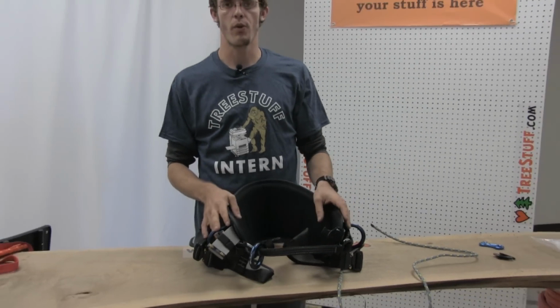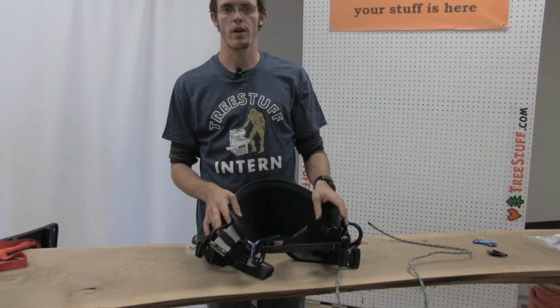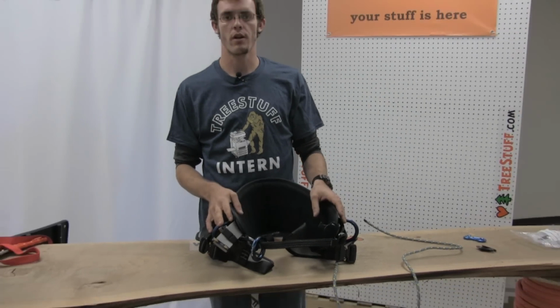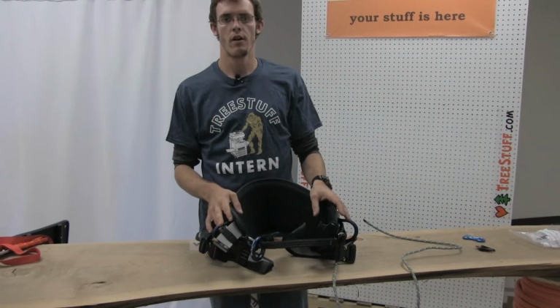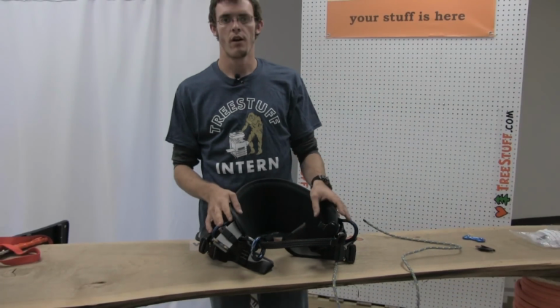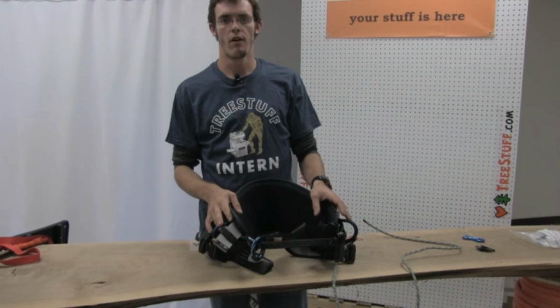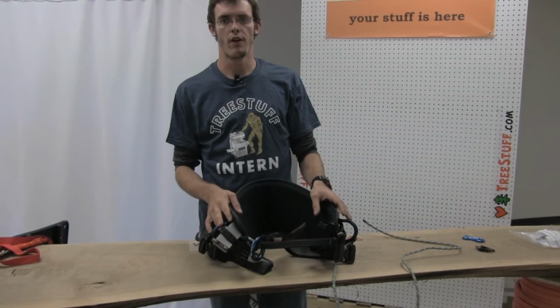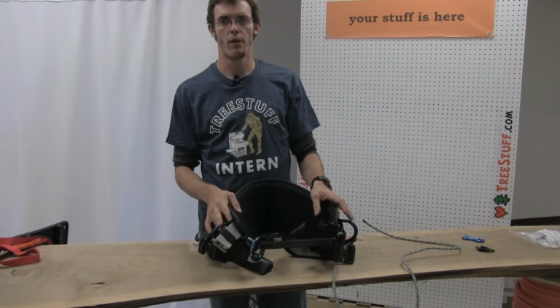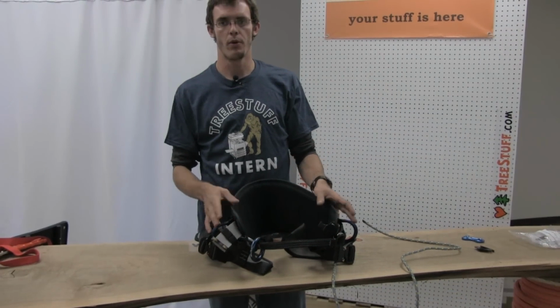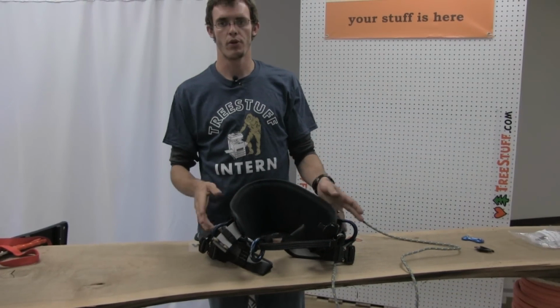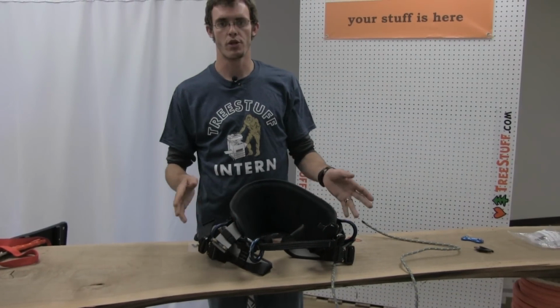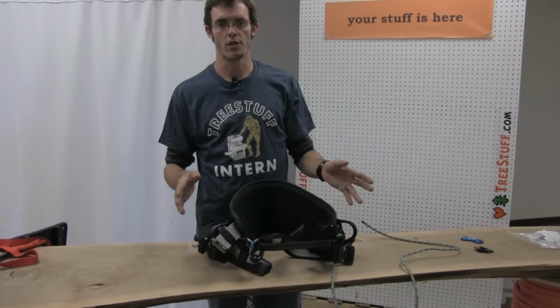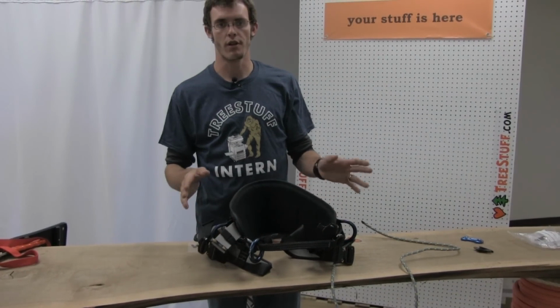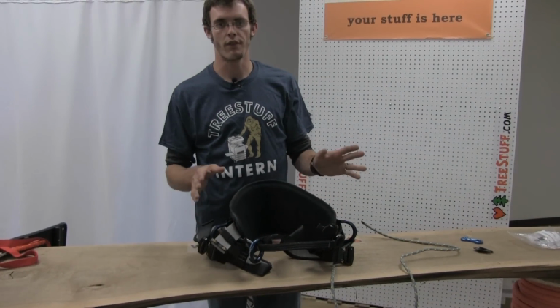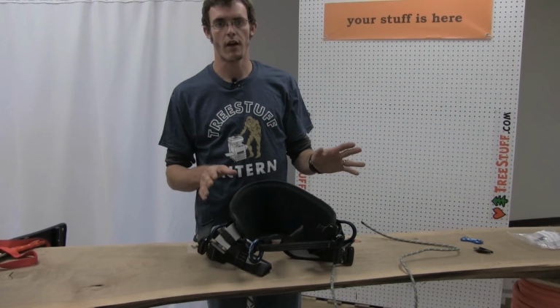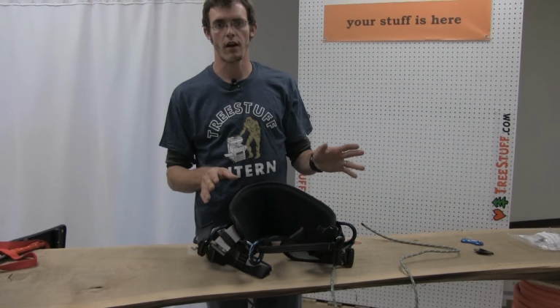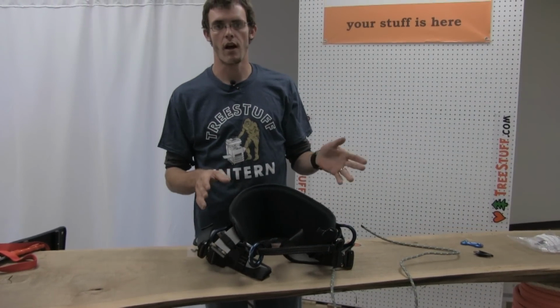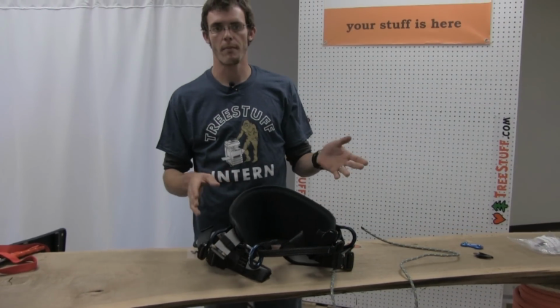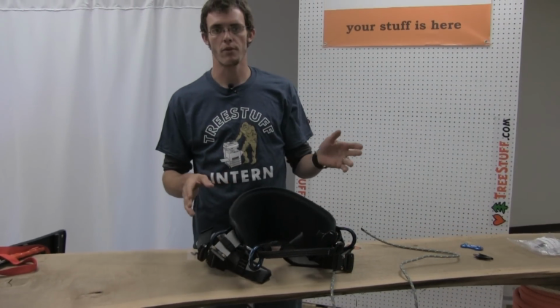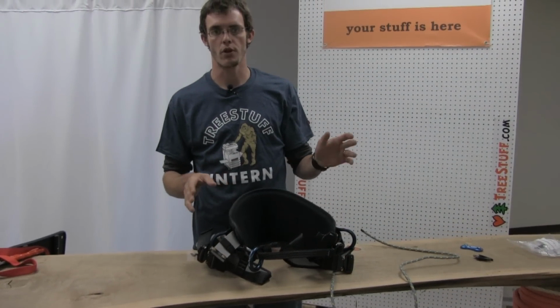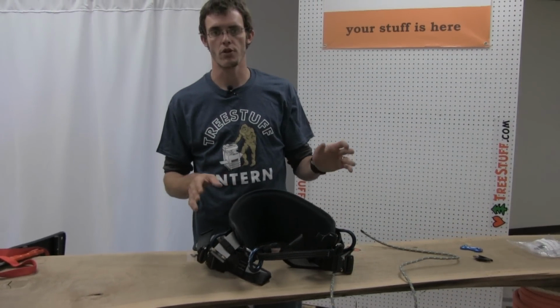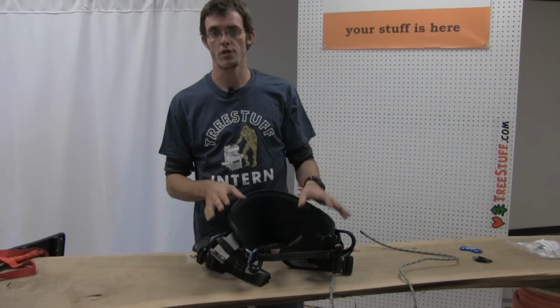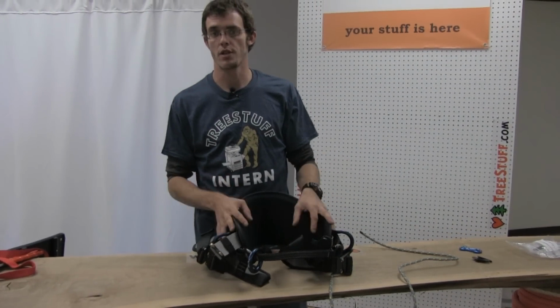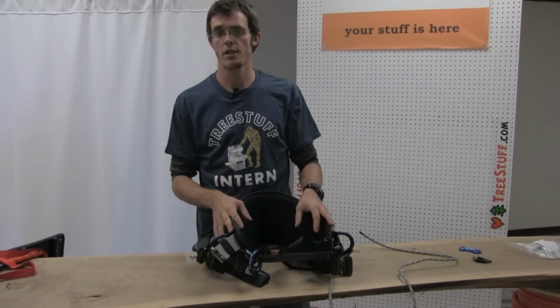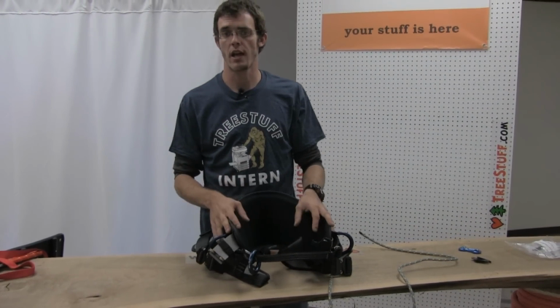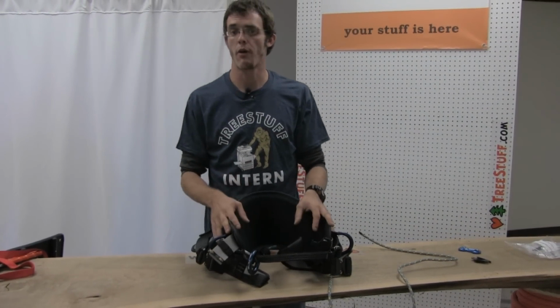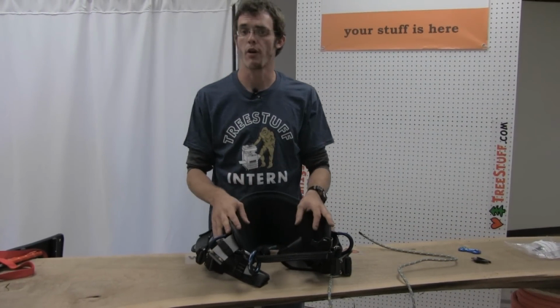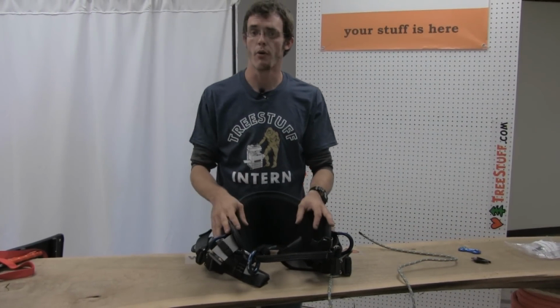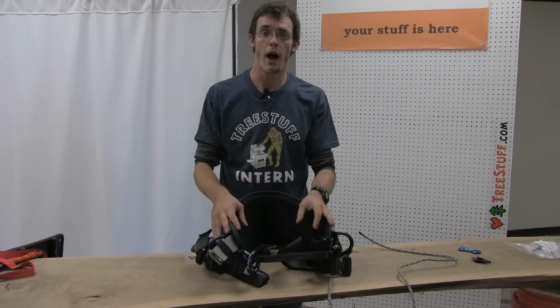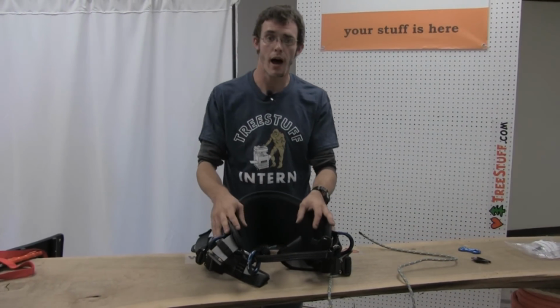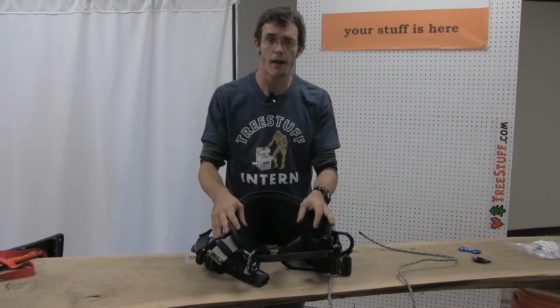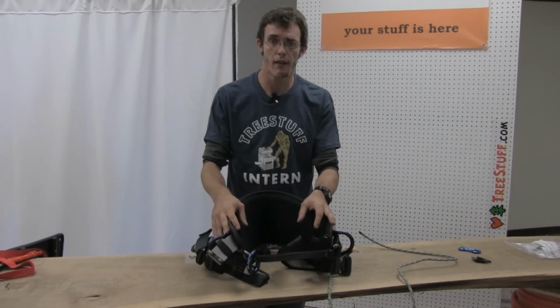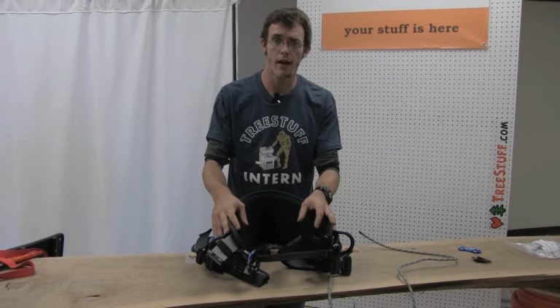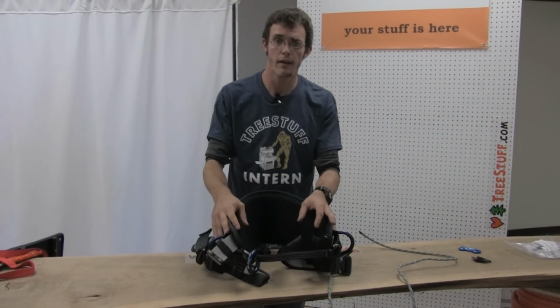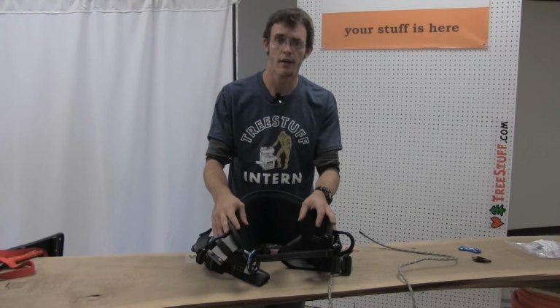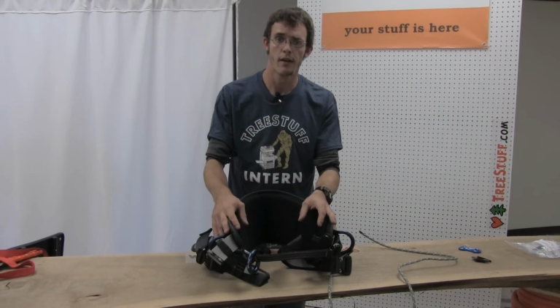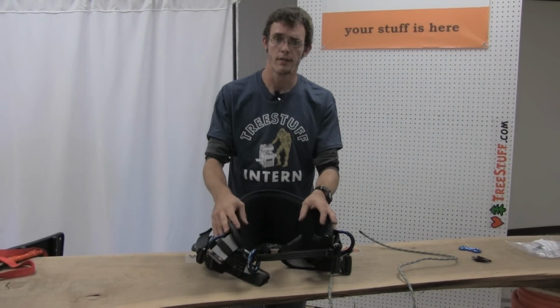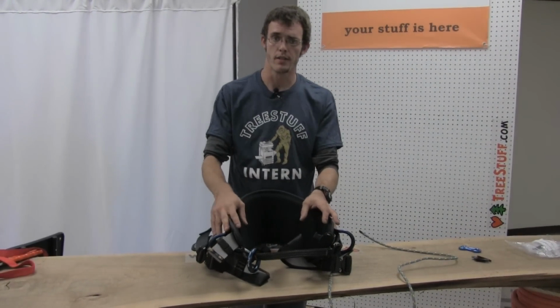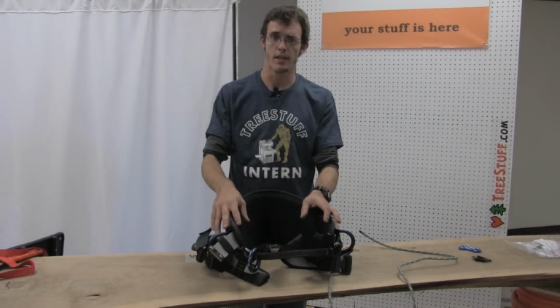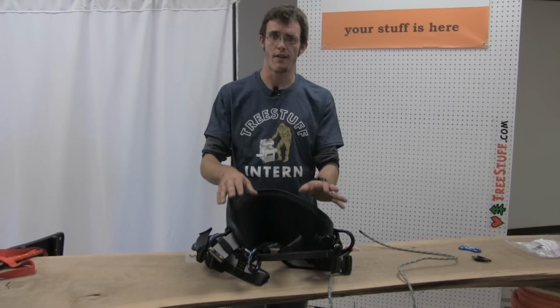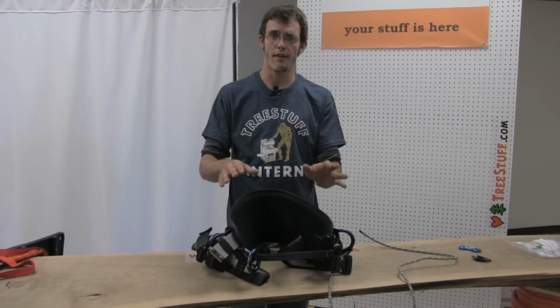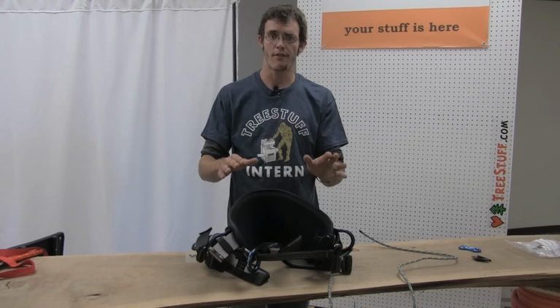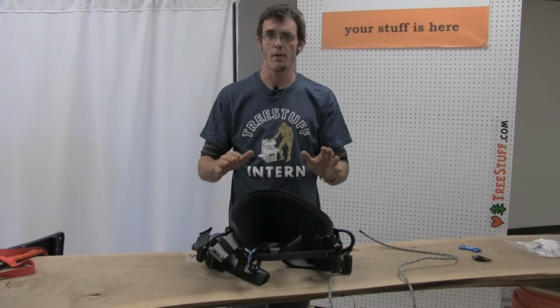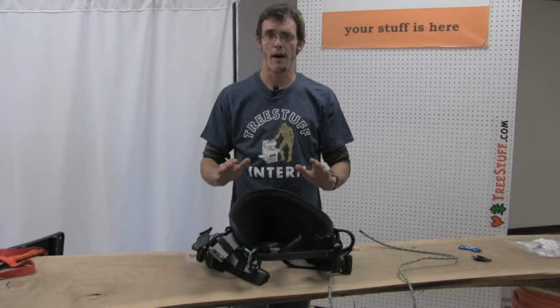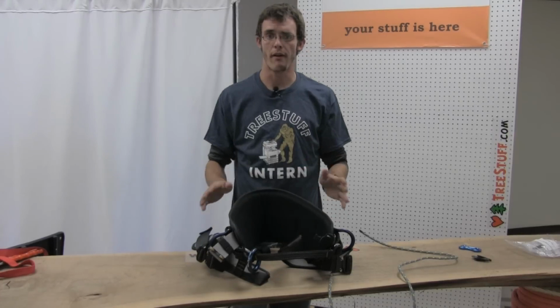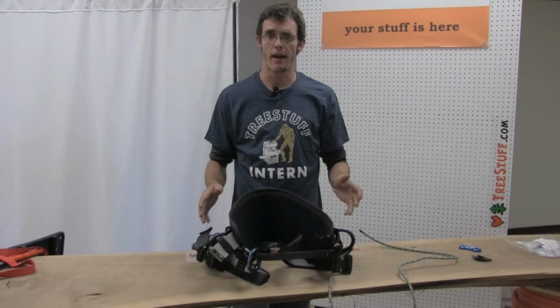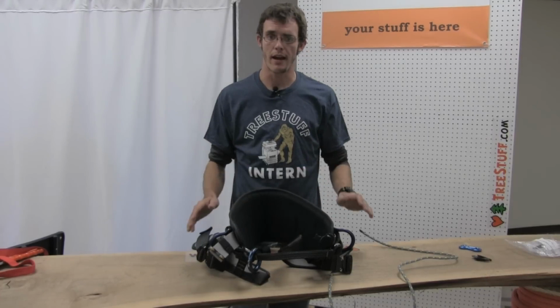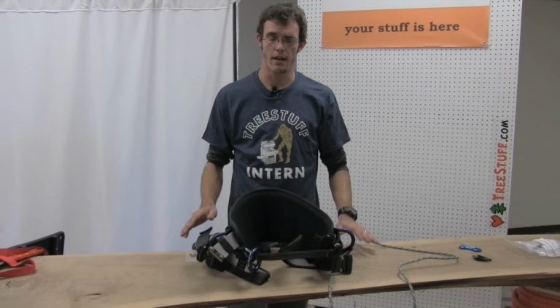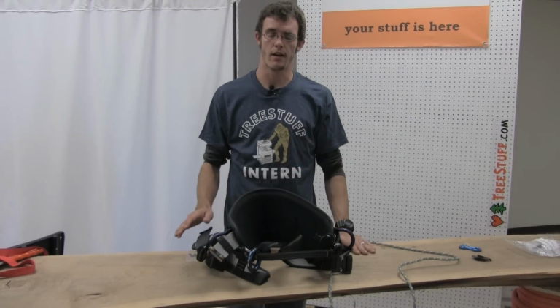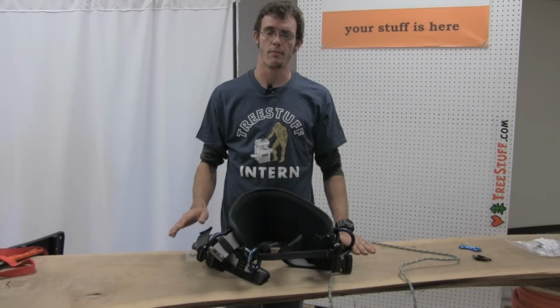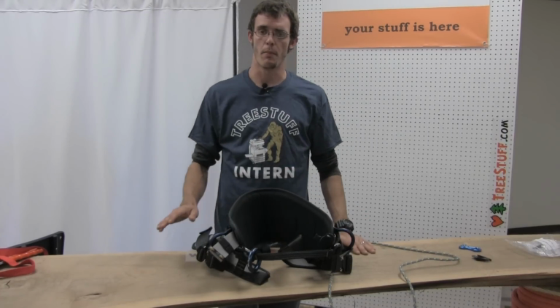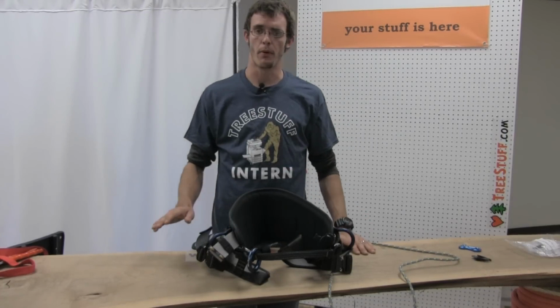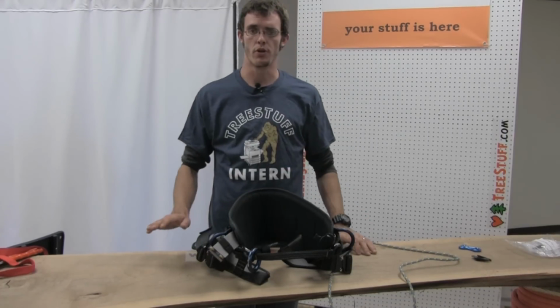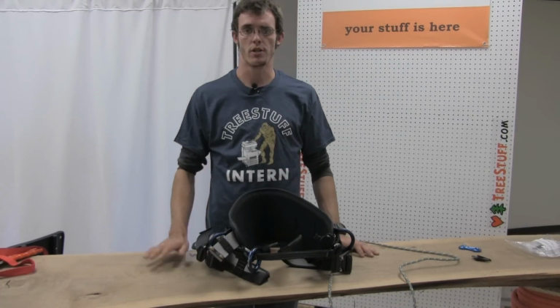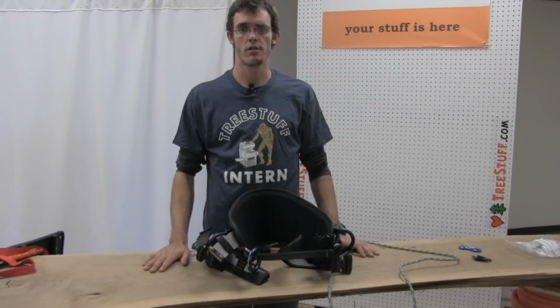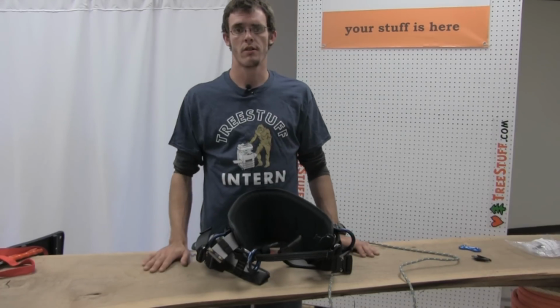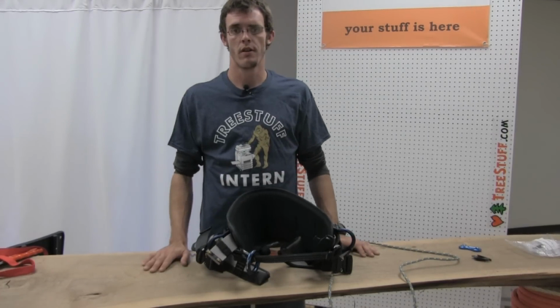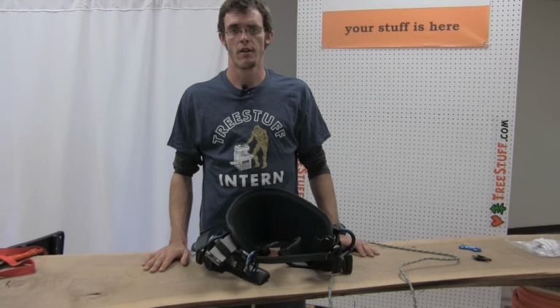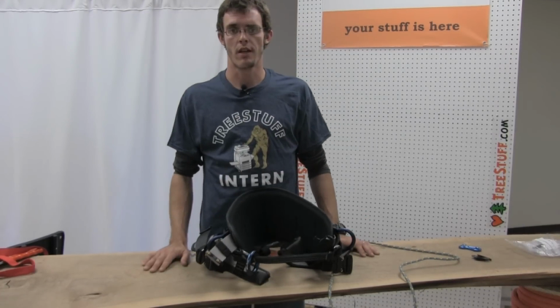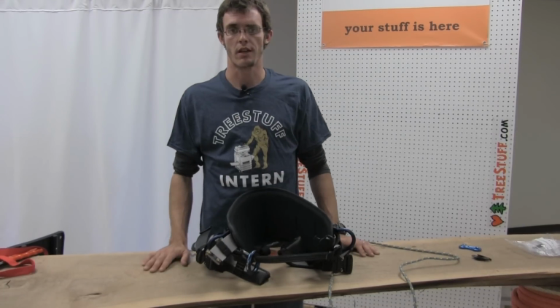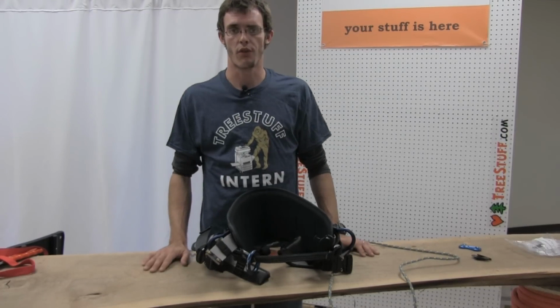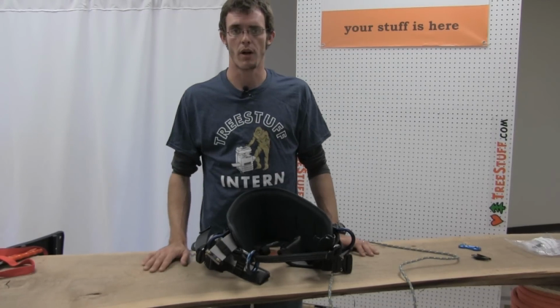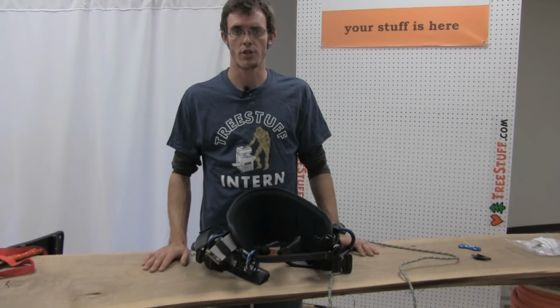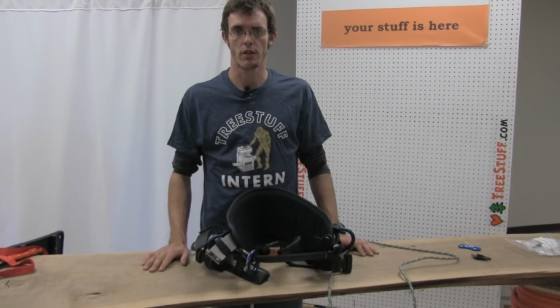Great saddle, affordable price point, available at treestuff.com. You can use a discount code online to save a hefty amount on any item you purchase. Thanks for watching.